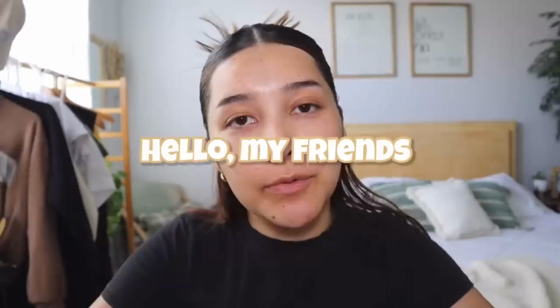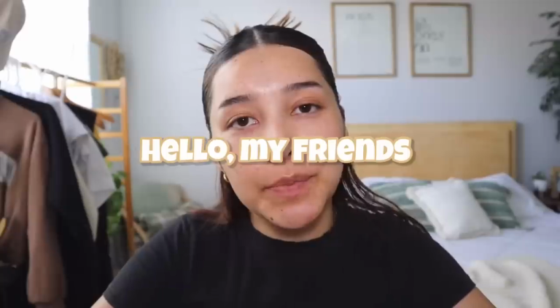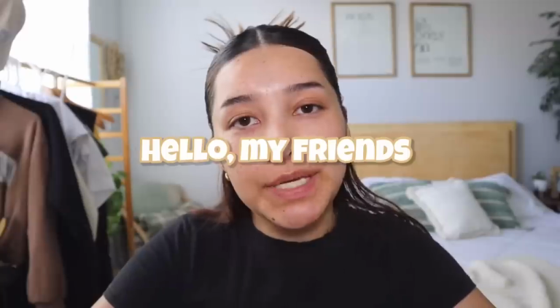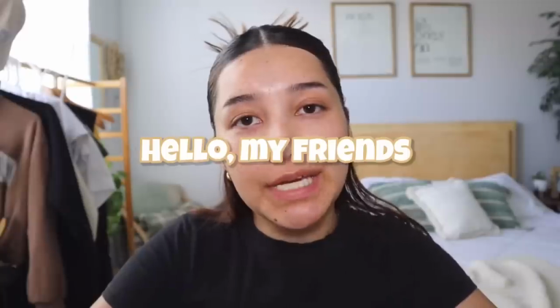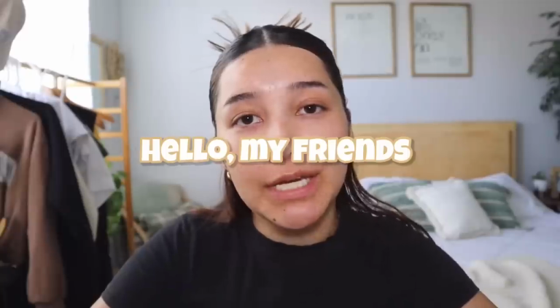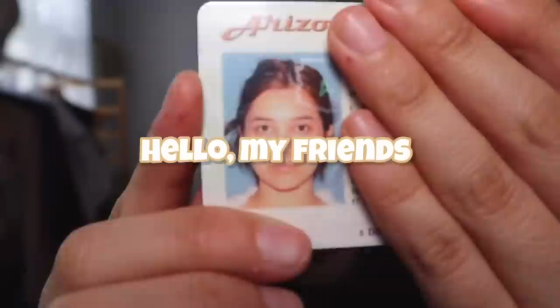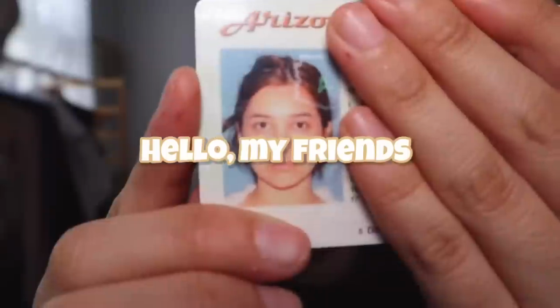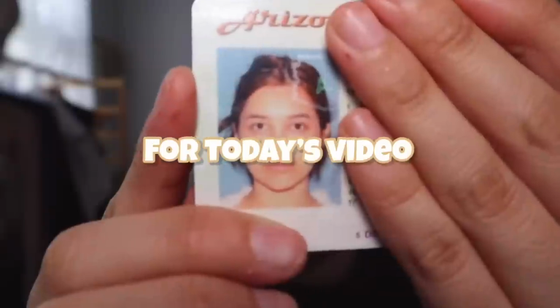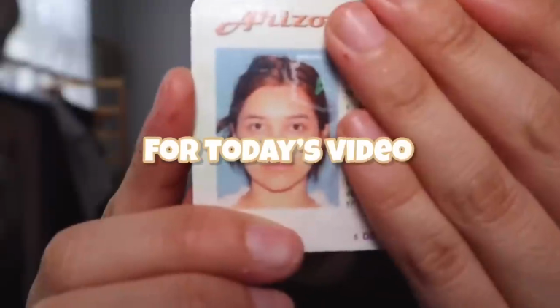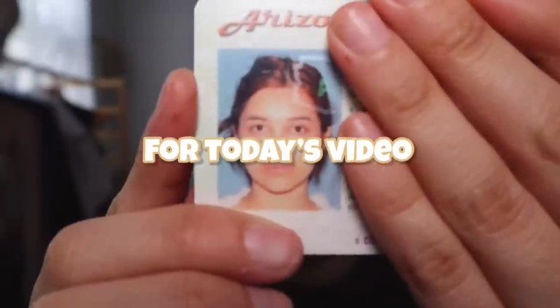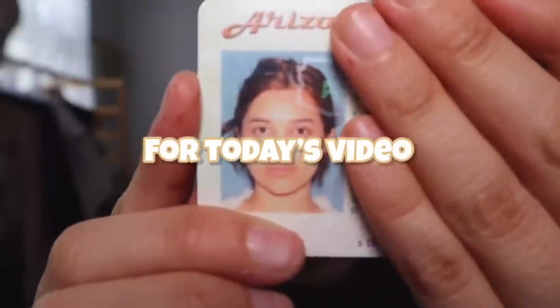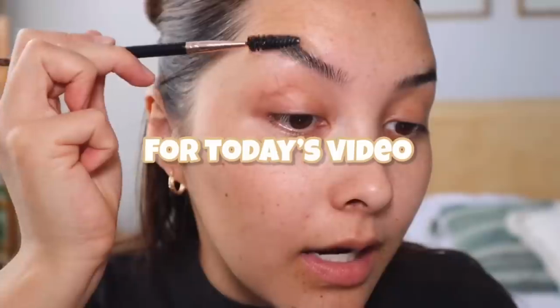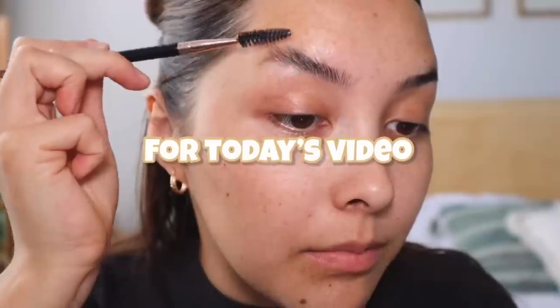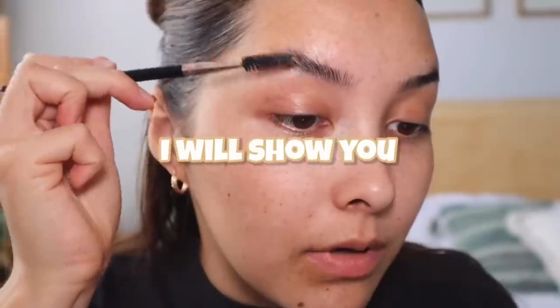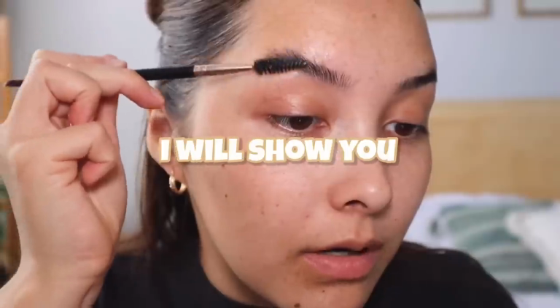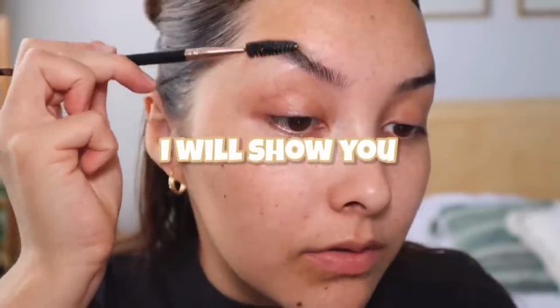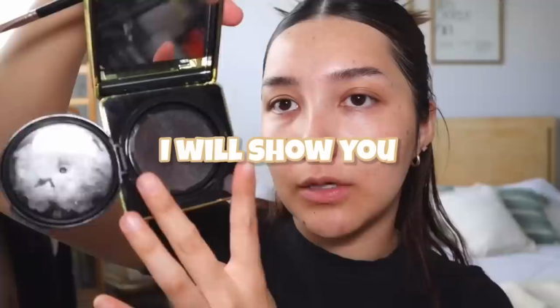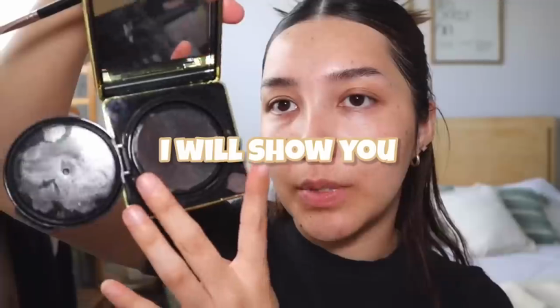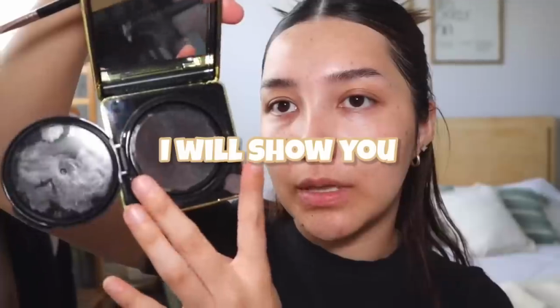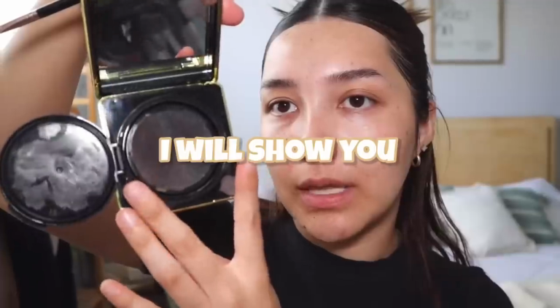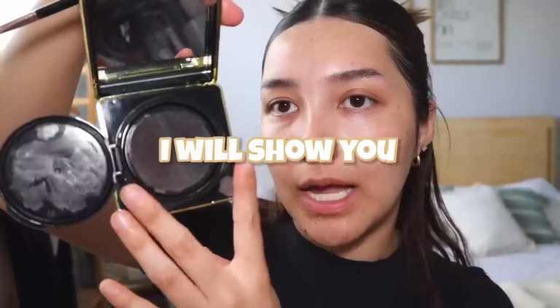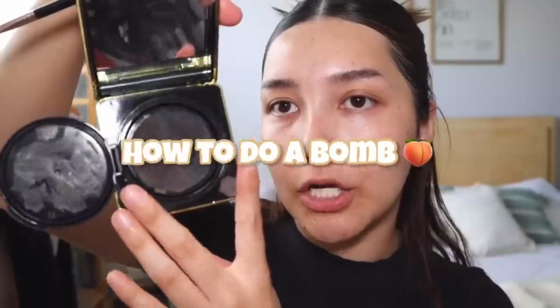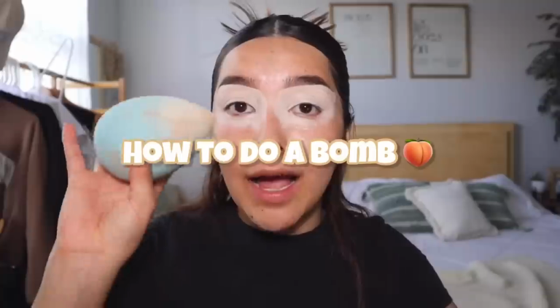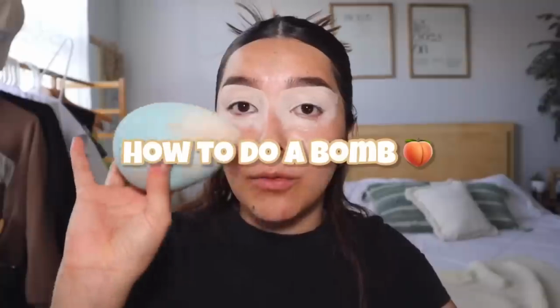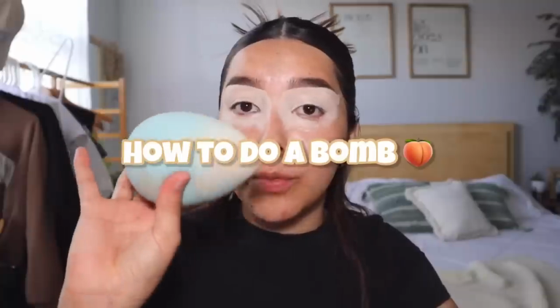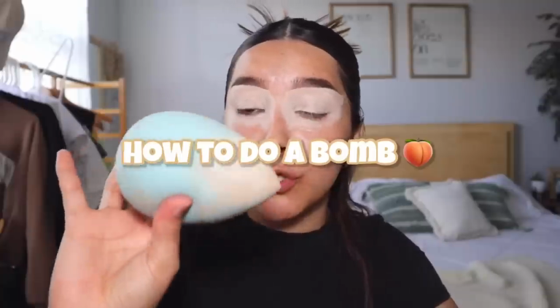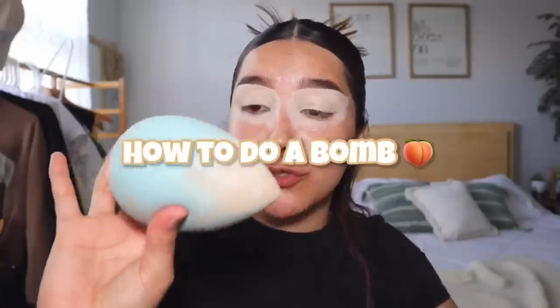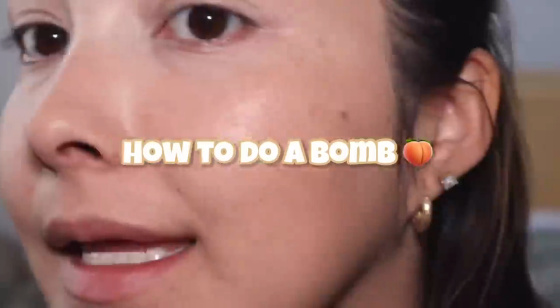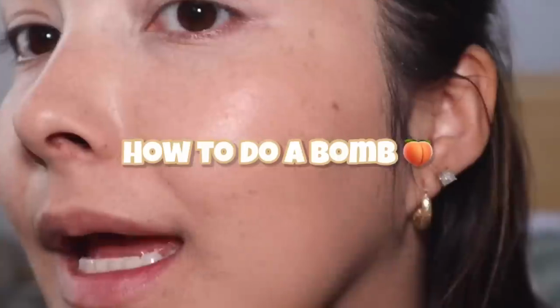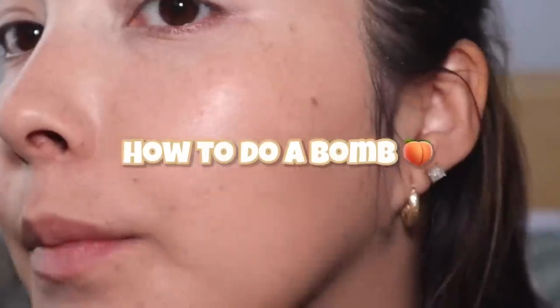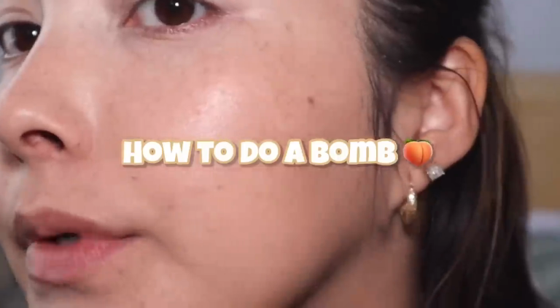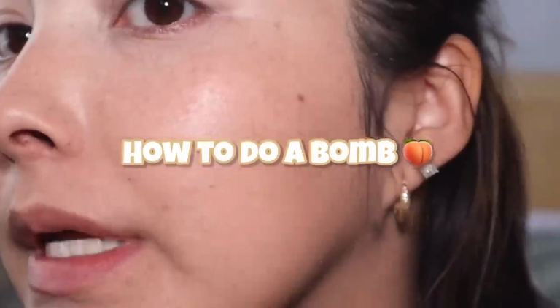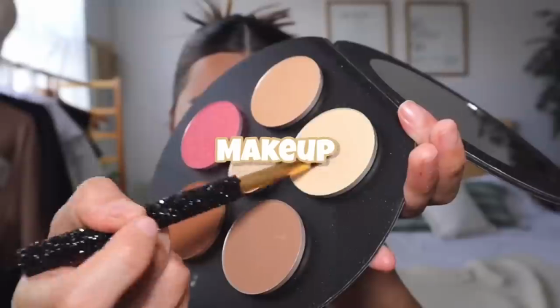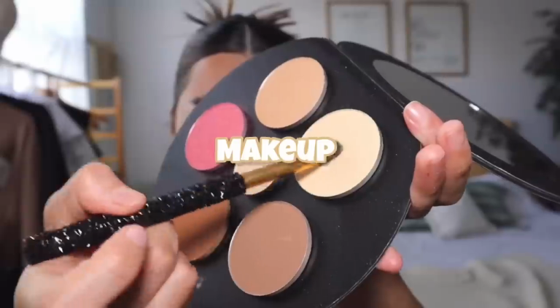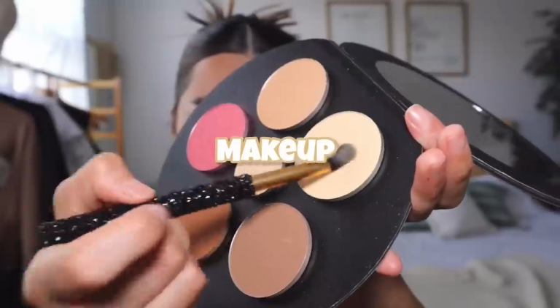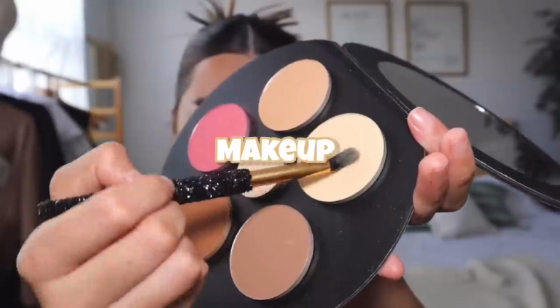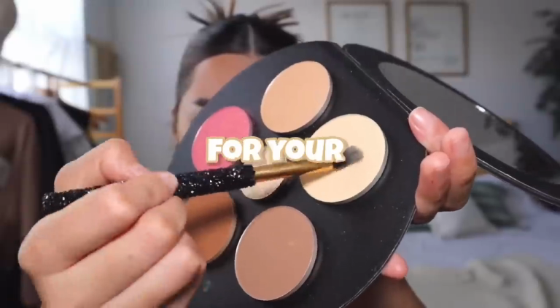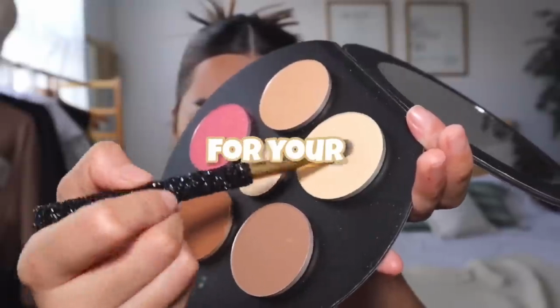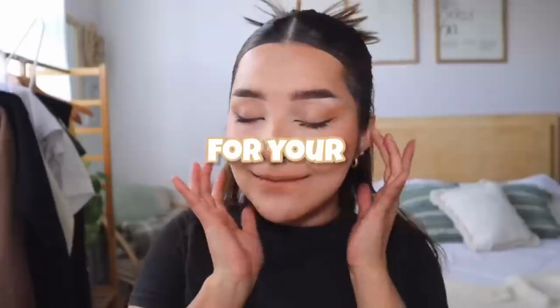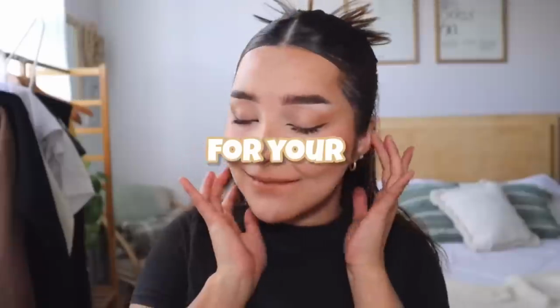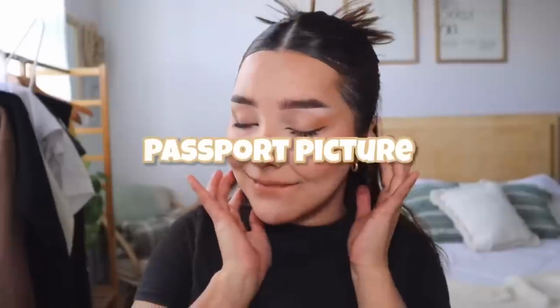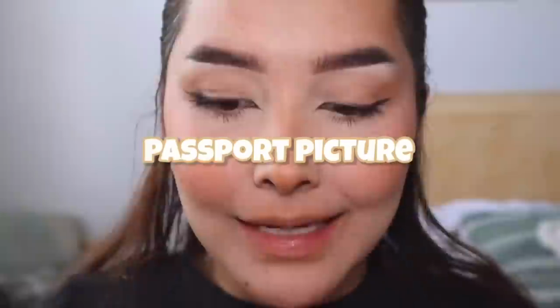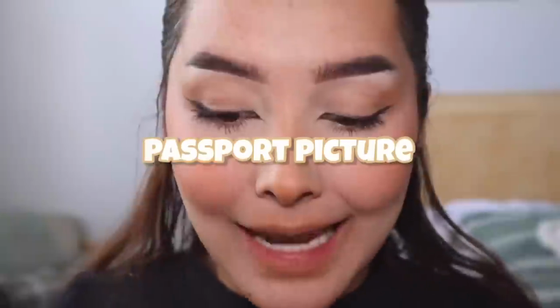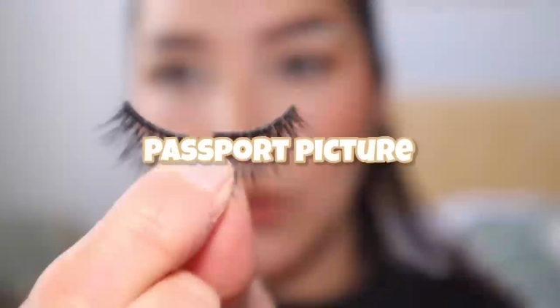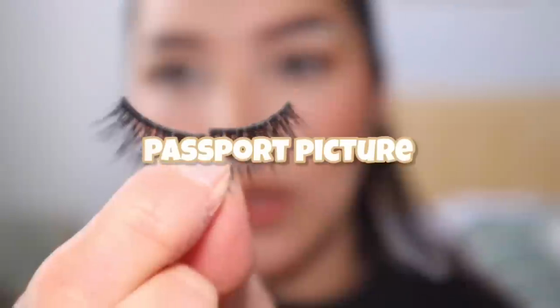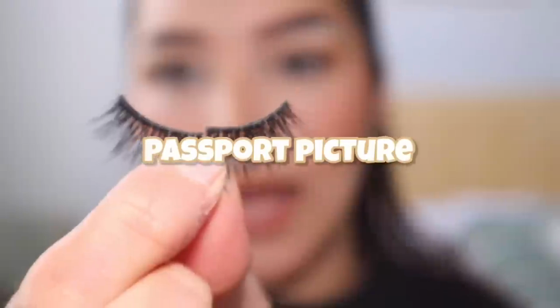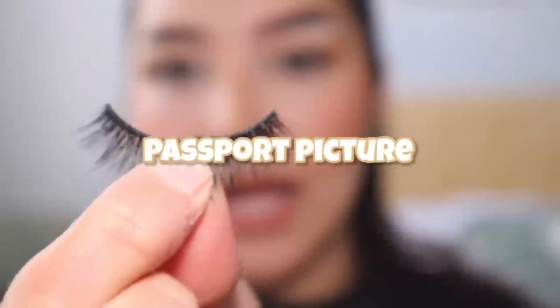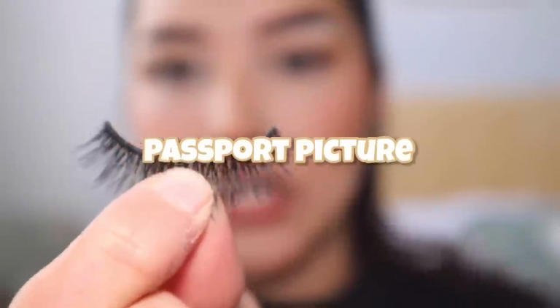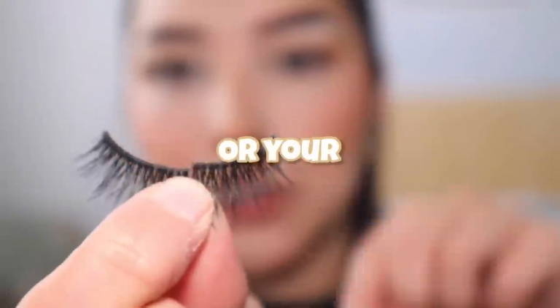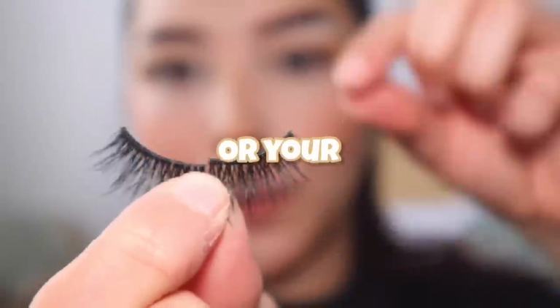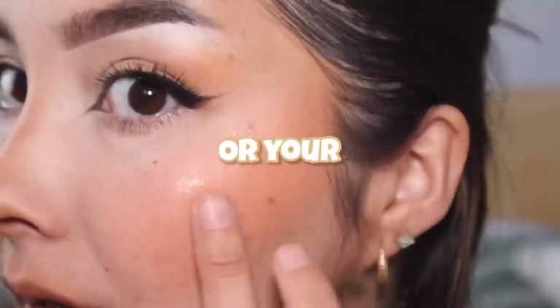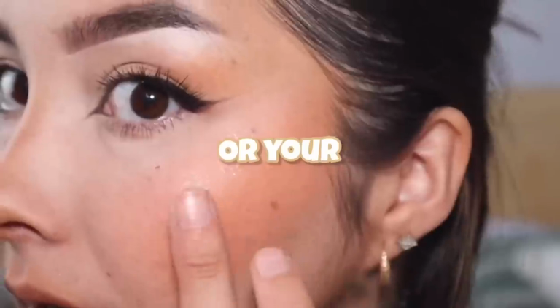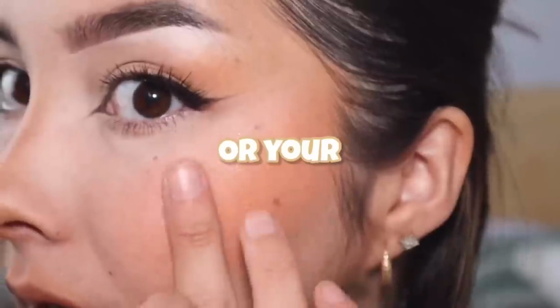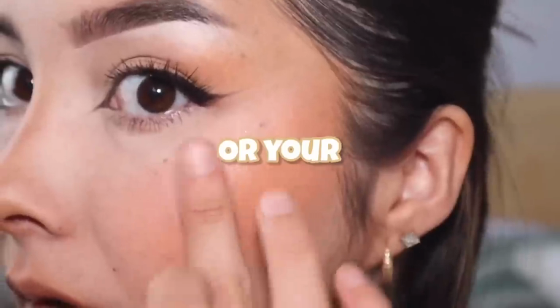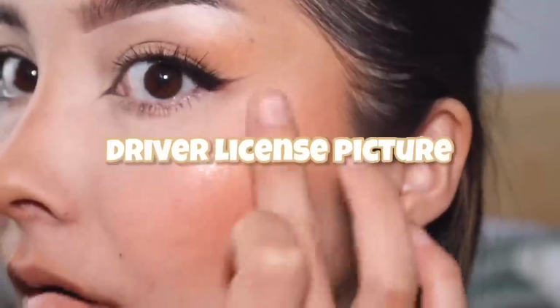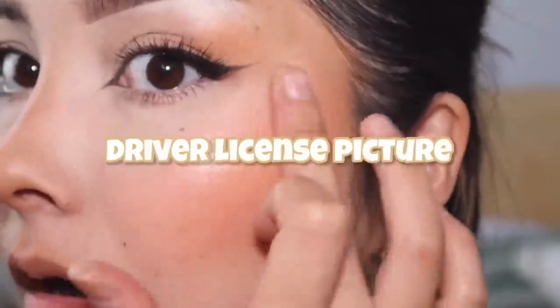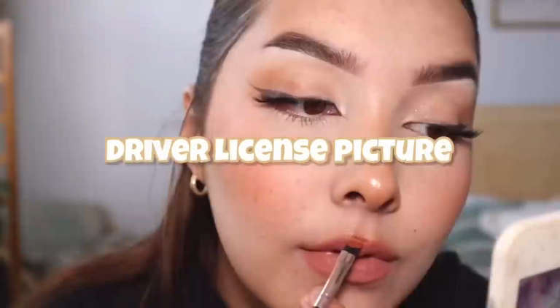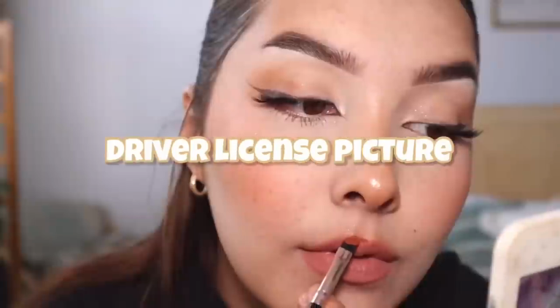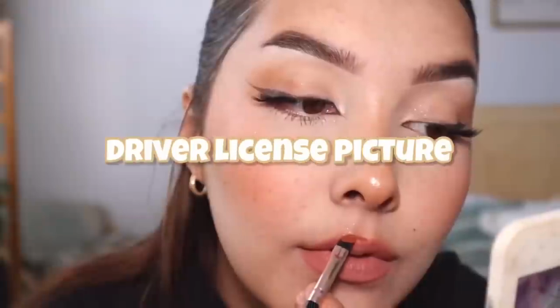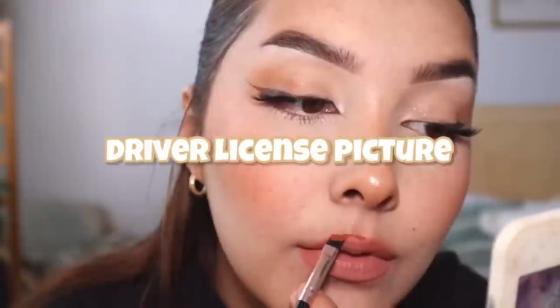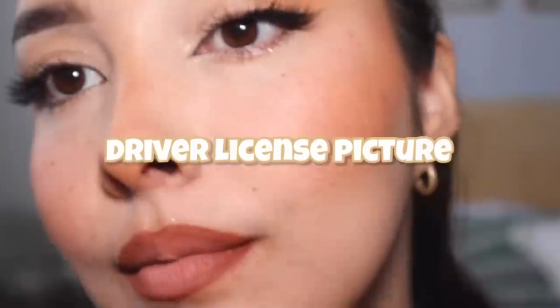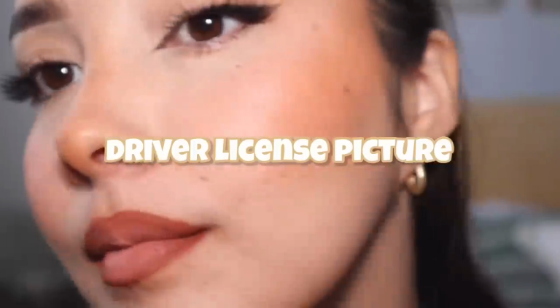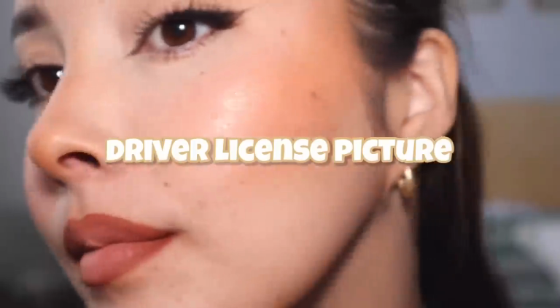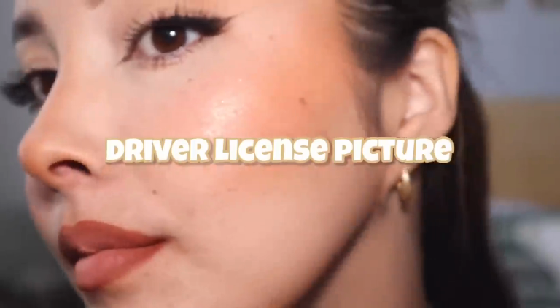Hello my friends! For today's video I will show you how to do a bomb makeup for your passport picture or your driver's license picture.